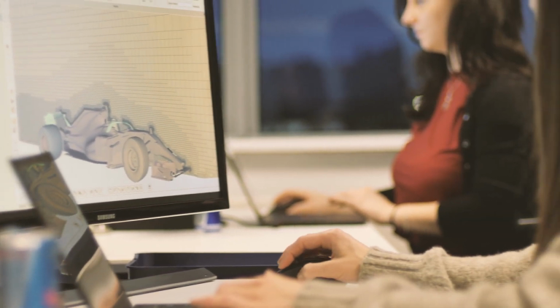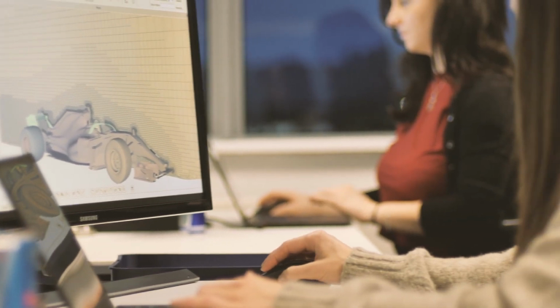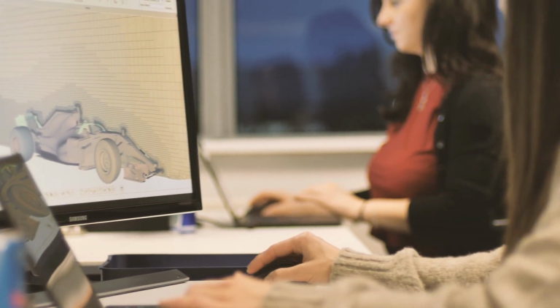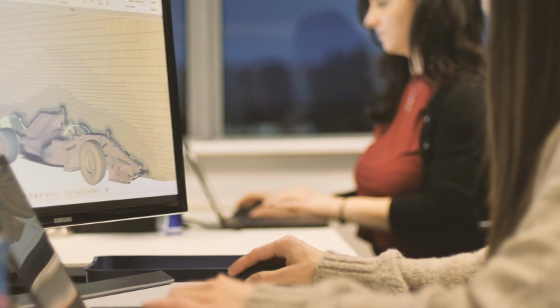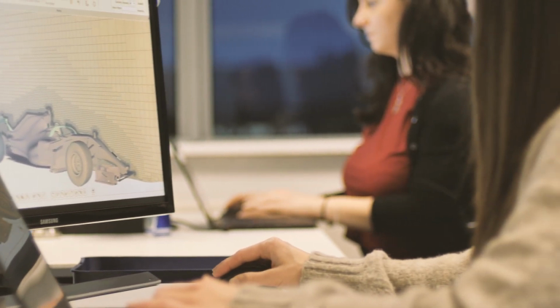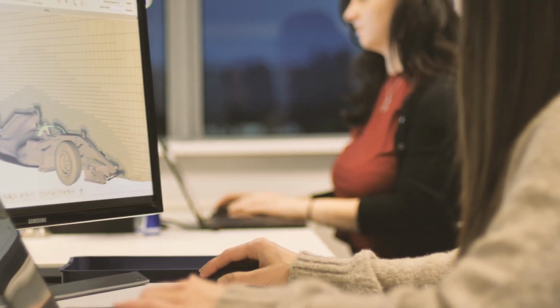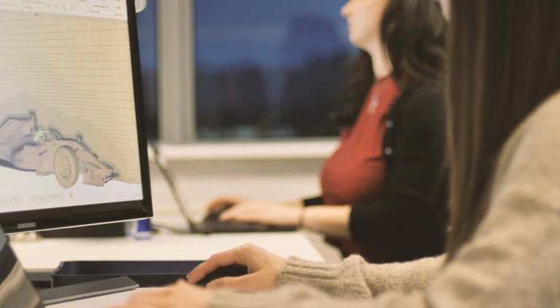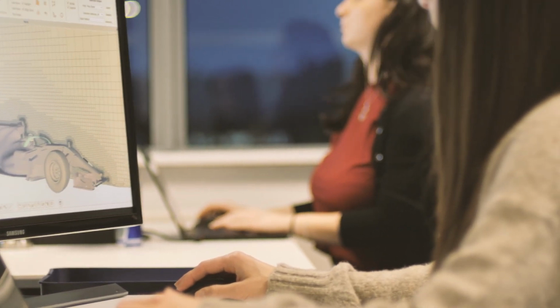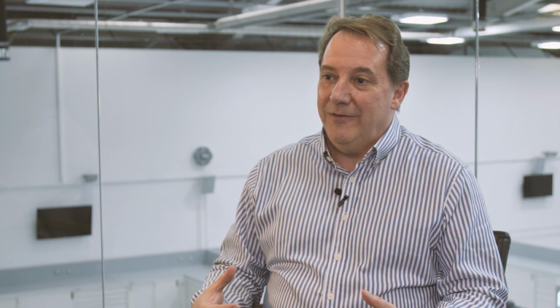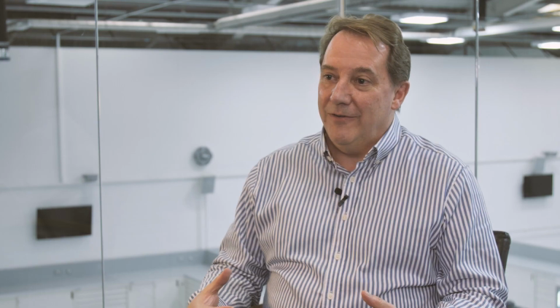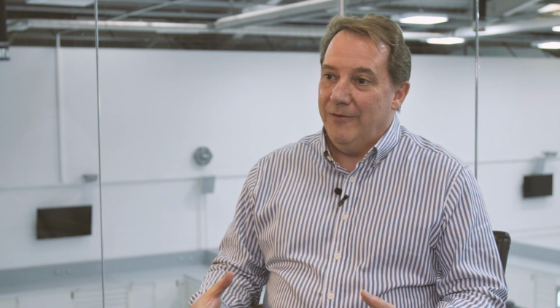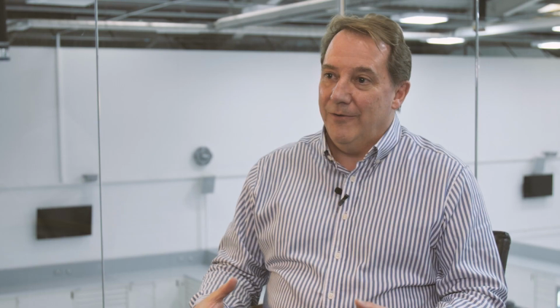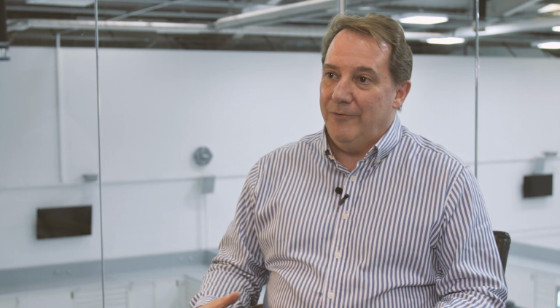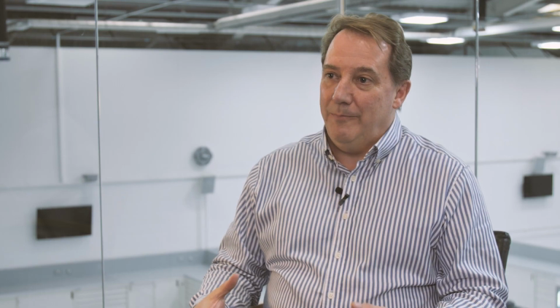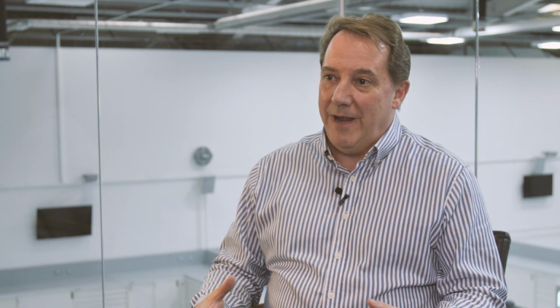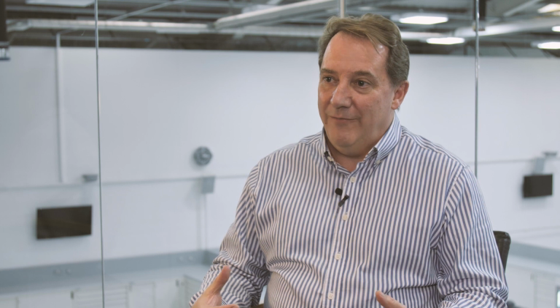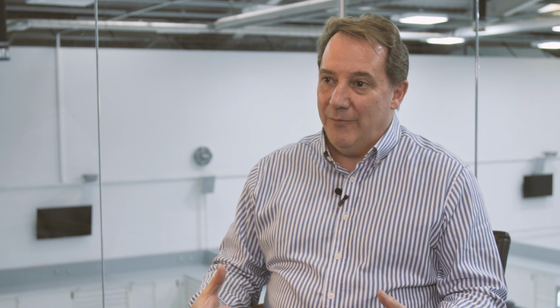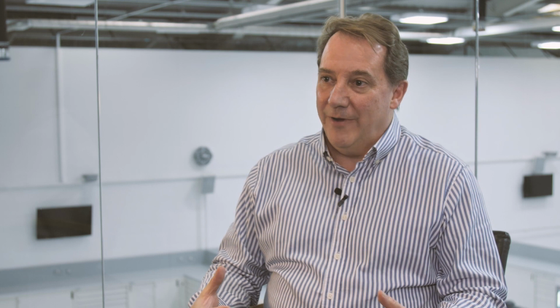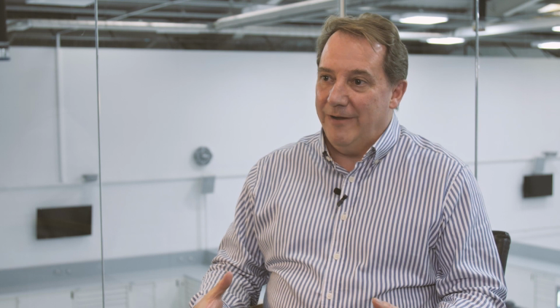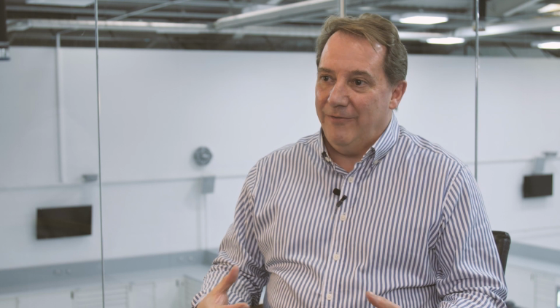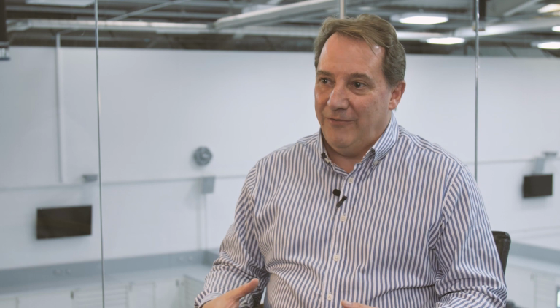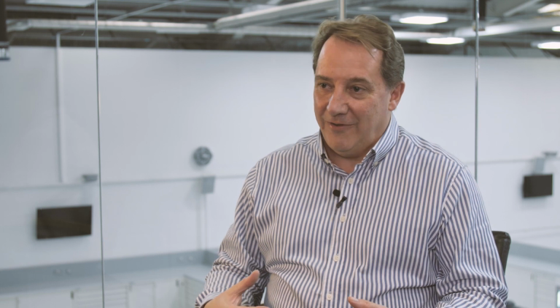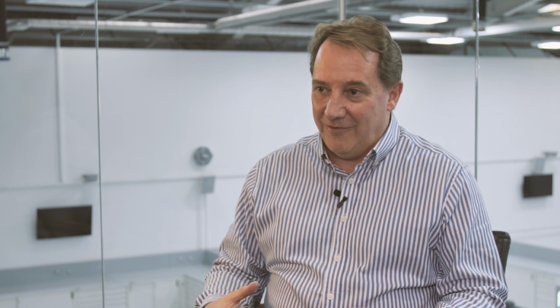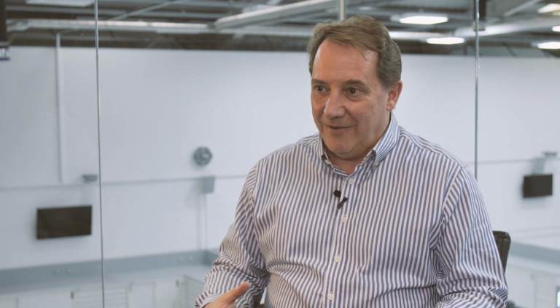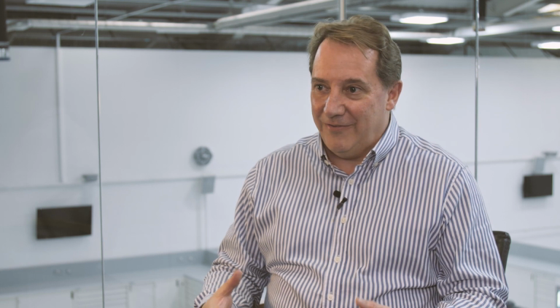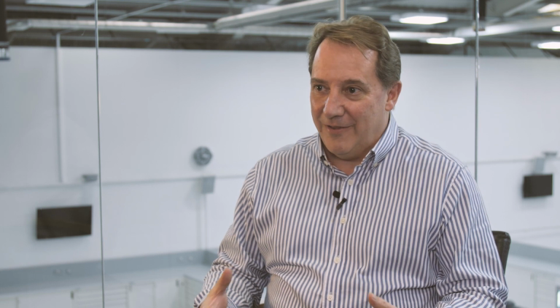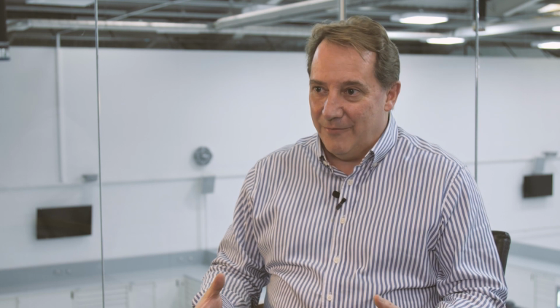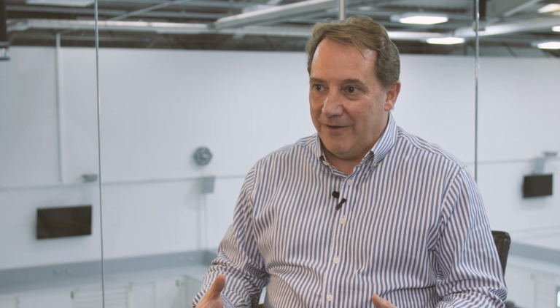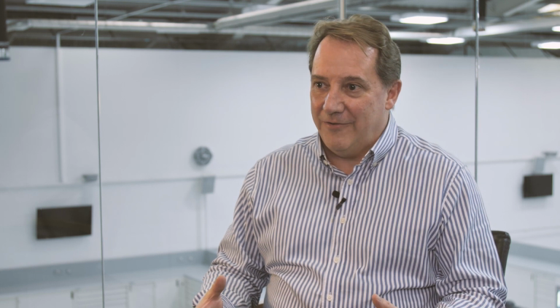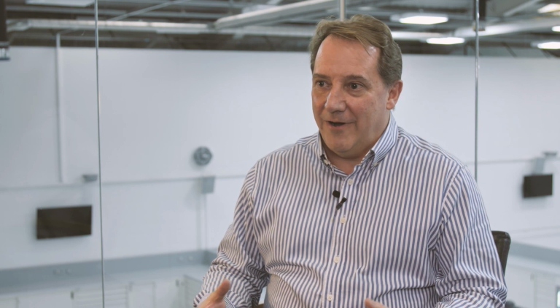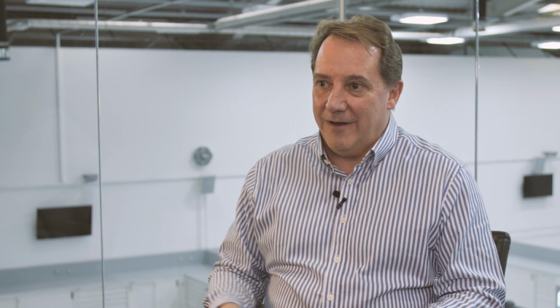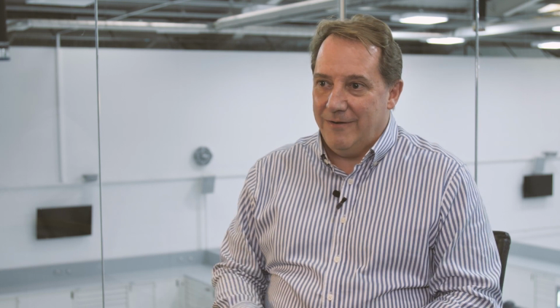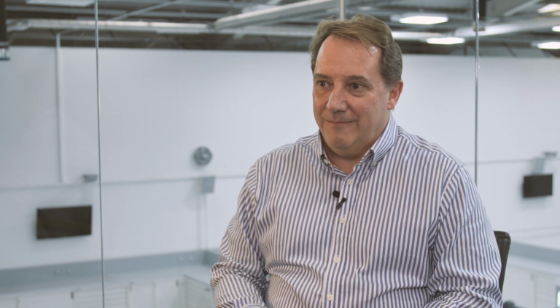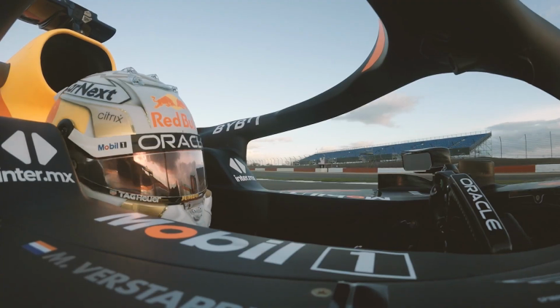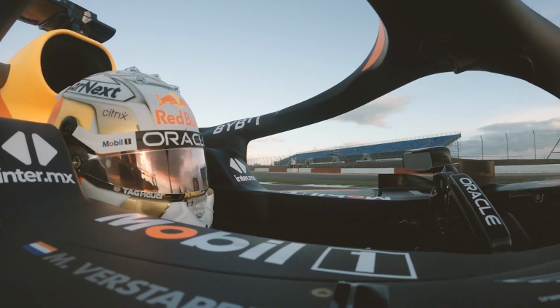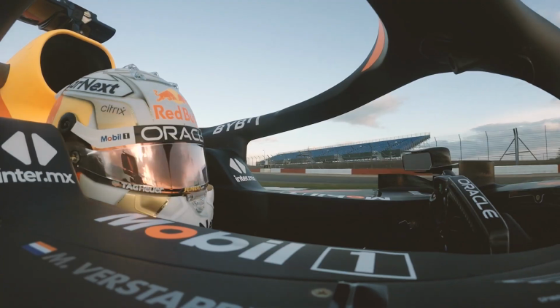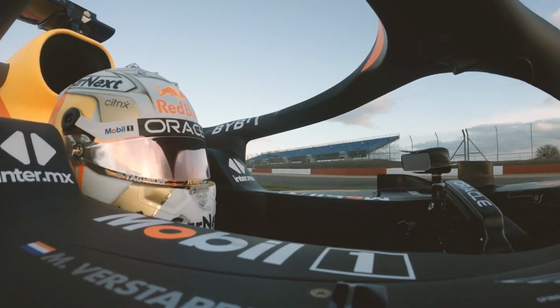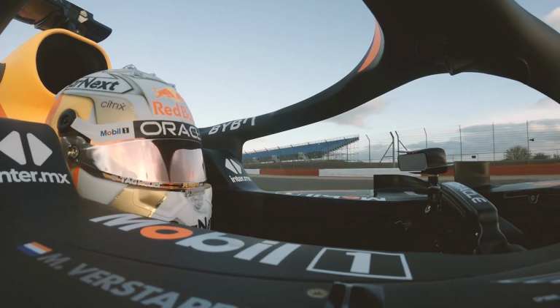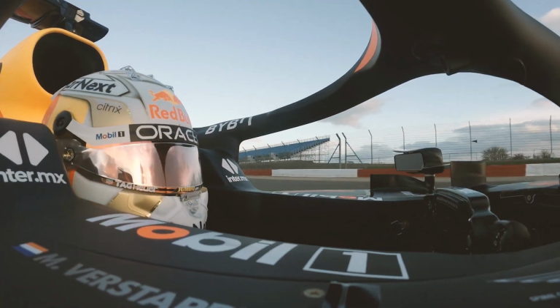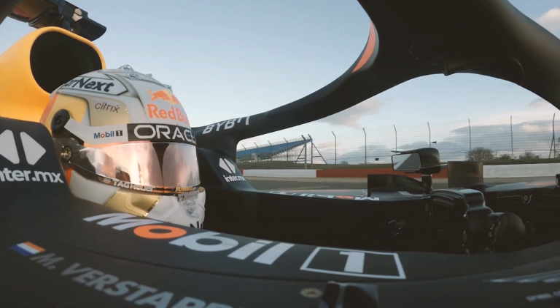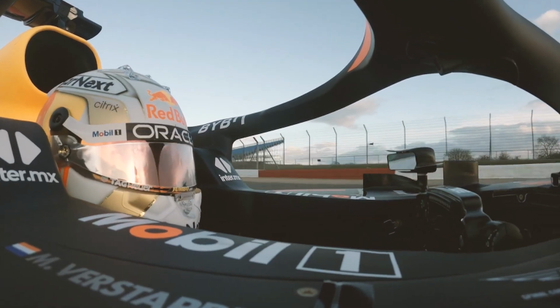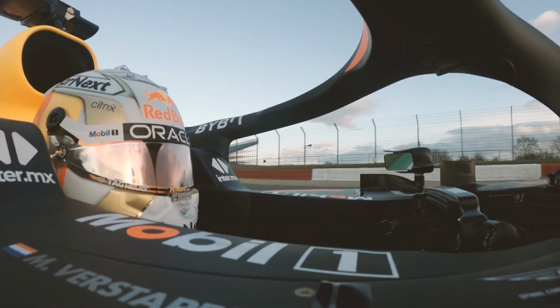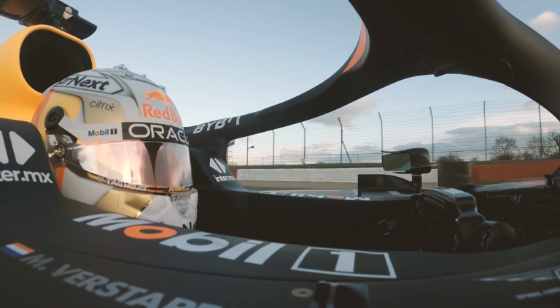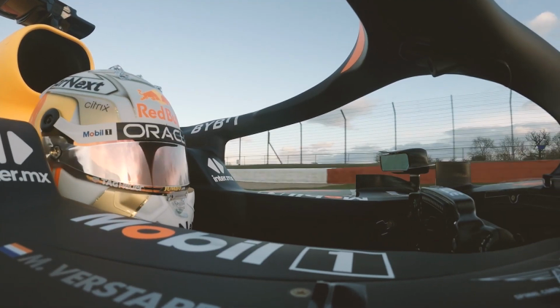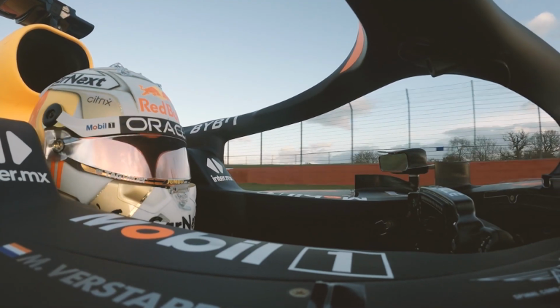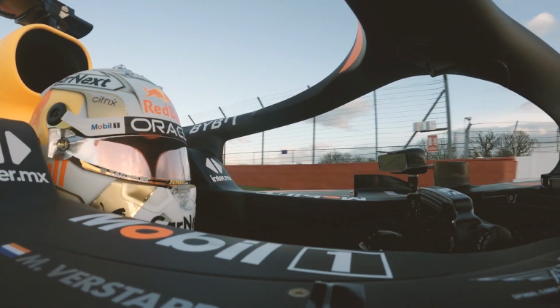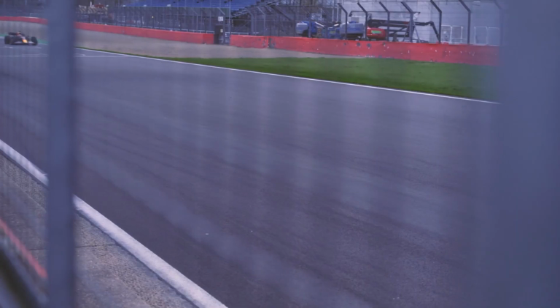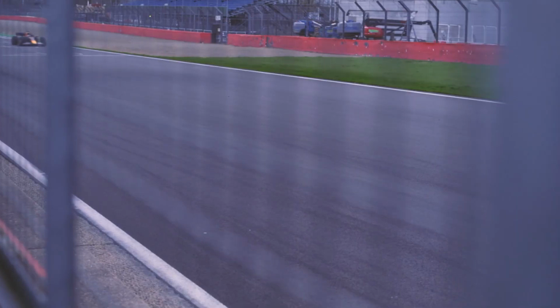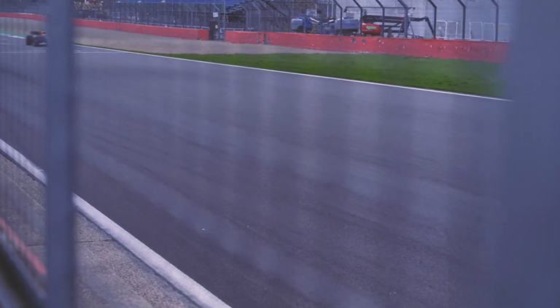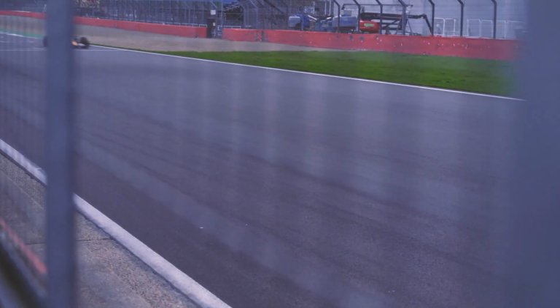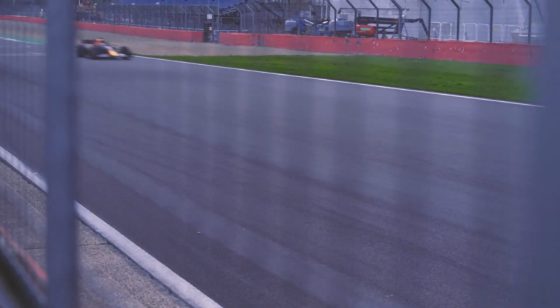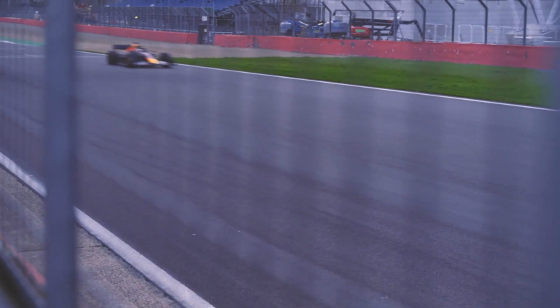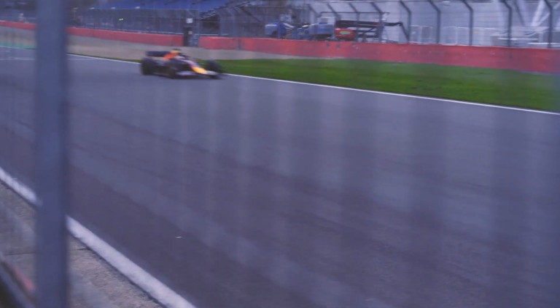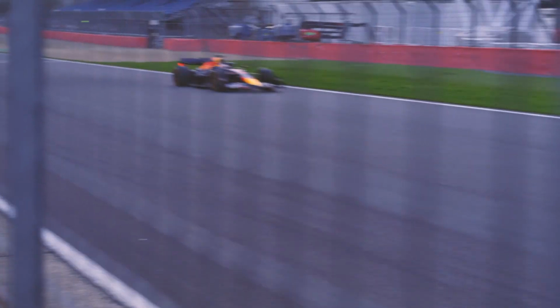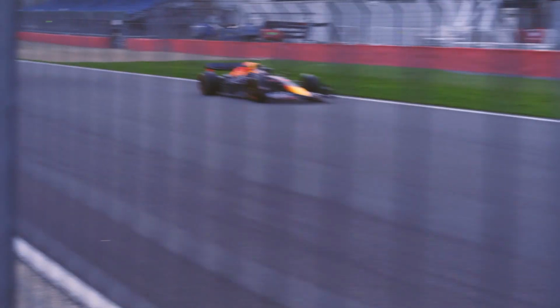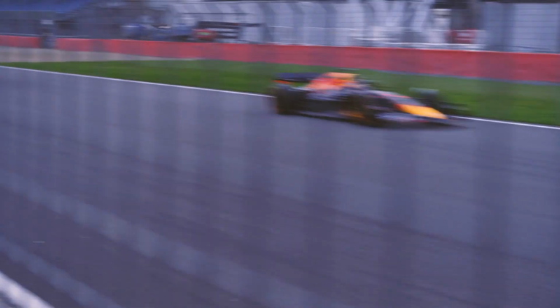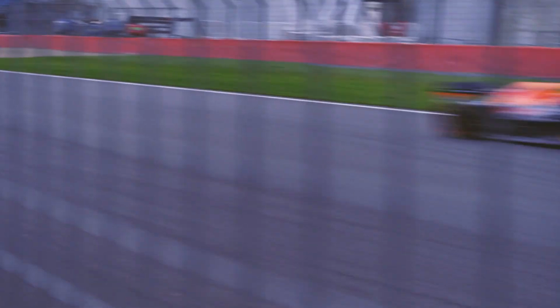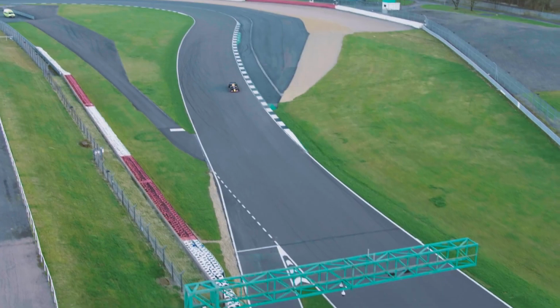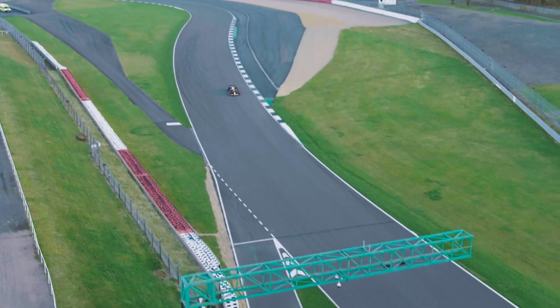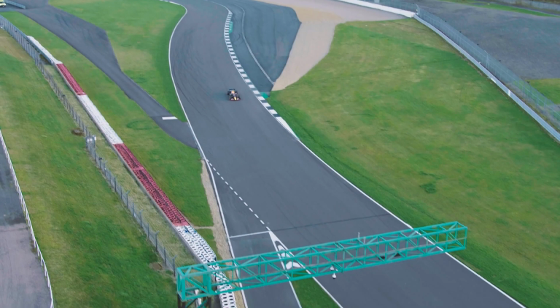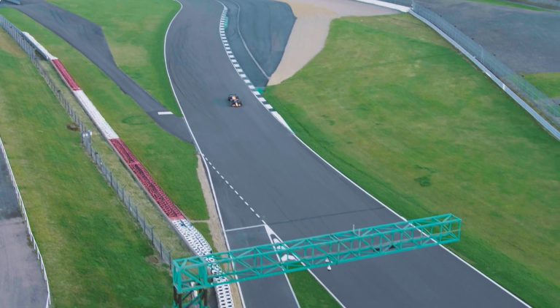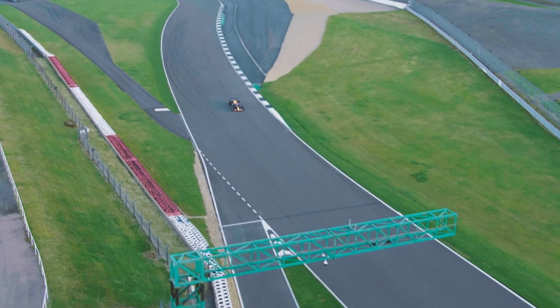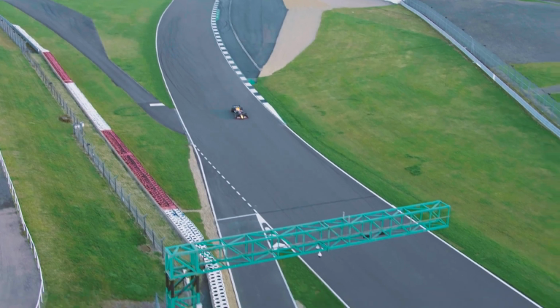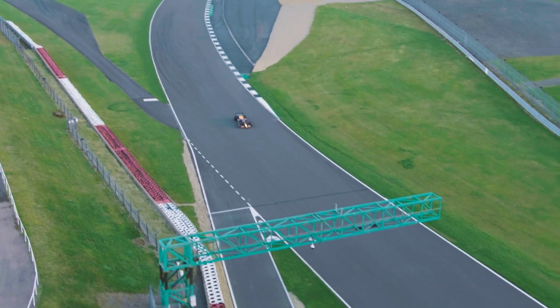Ansys simulation tools pave the way for success on the racetrack. We look forward to a long-lasting relationship to continue winning.